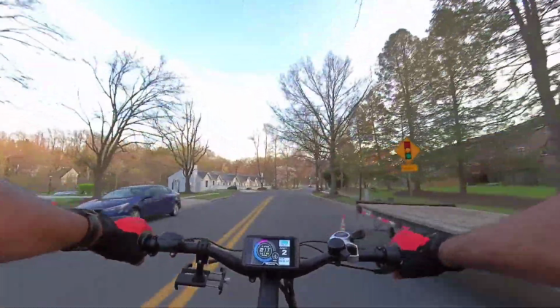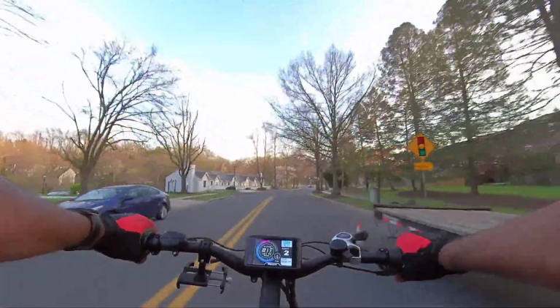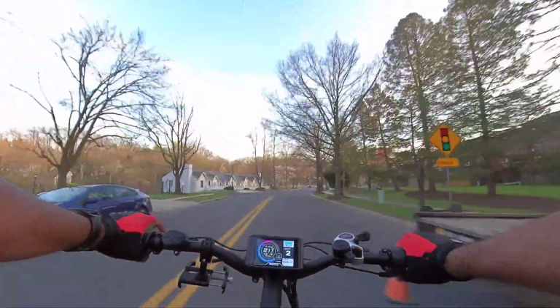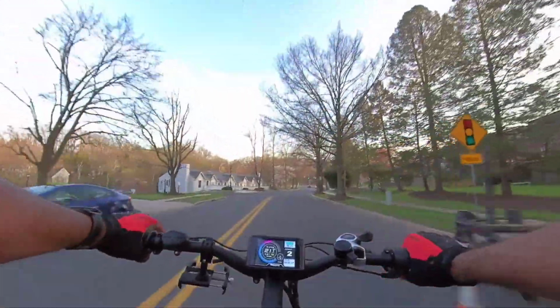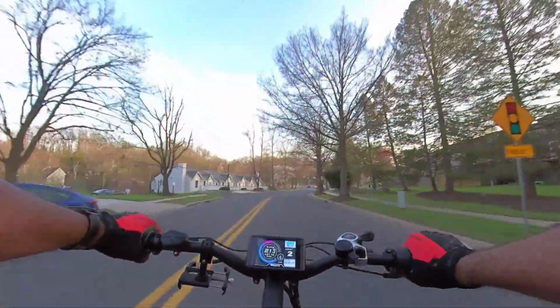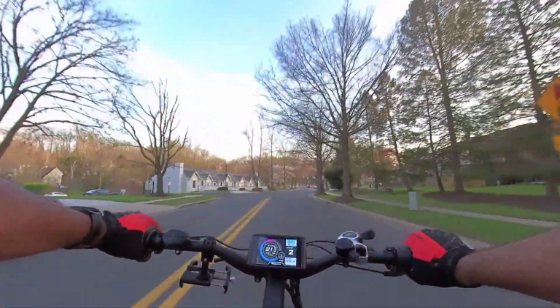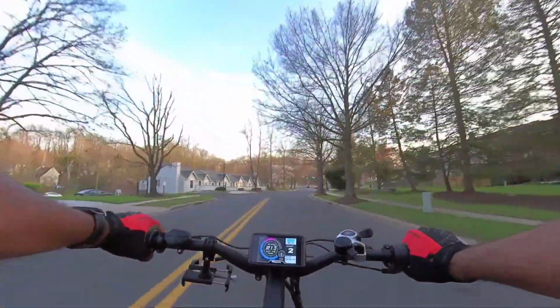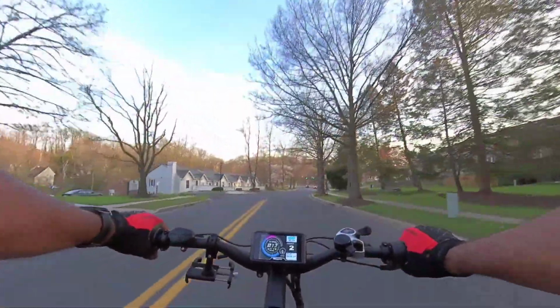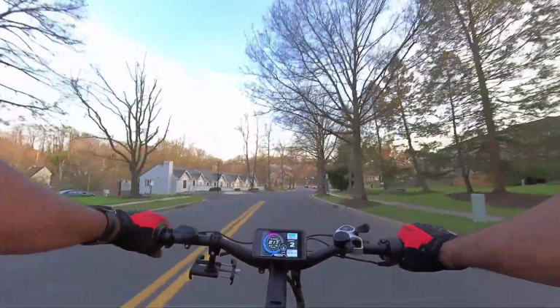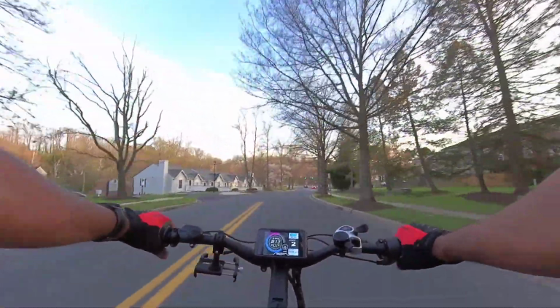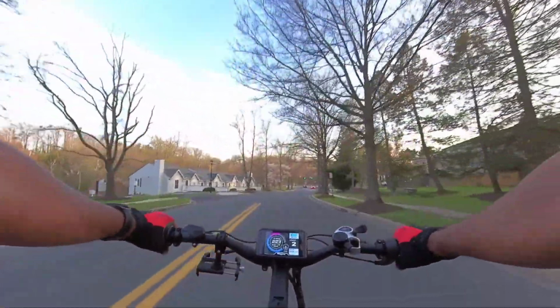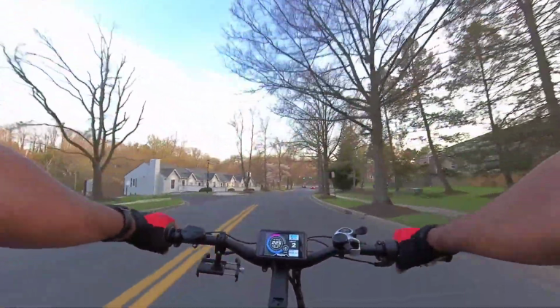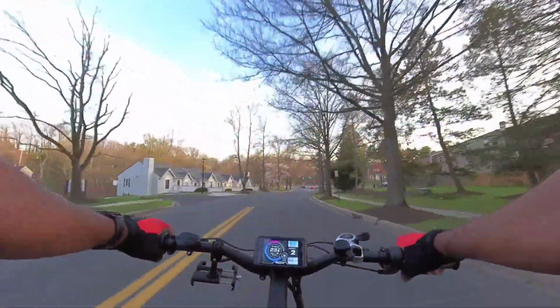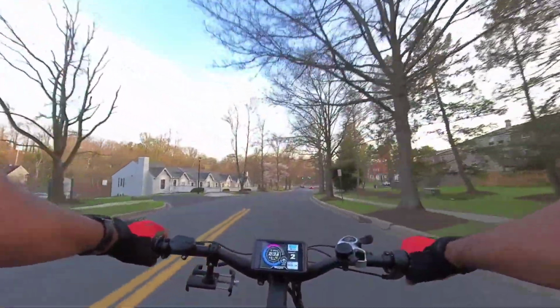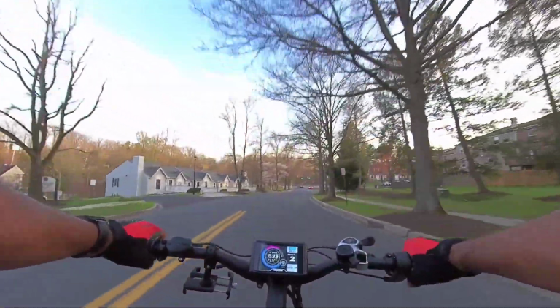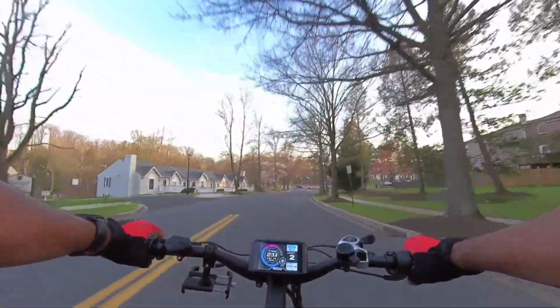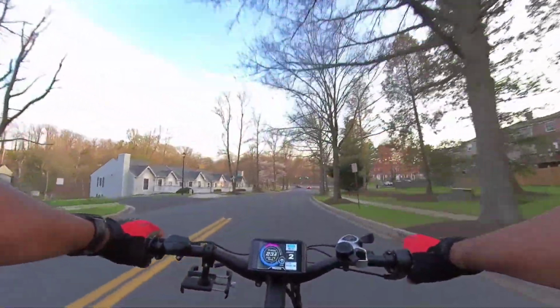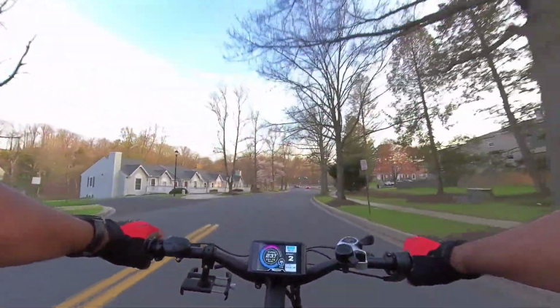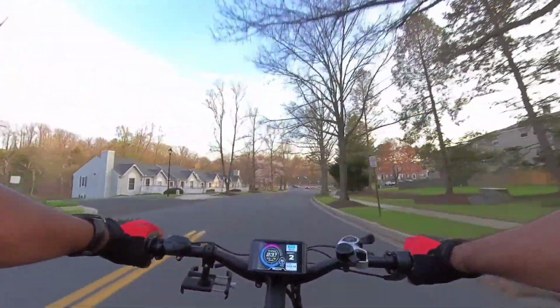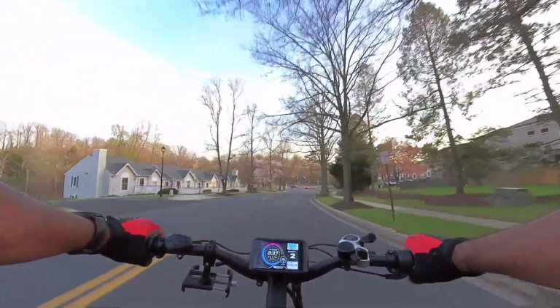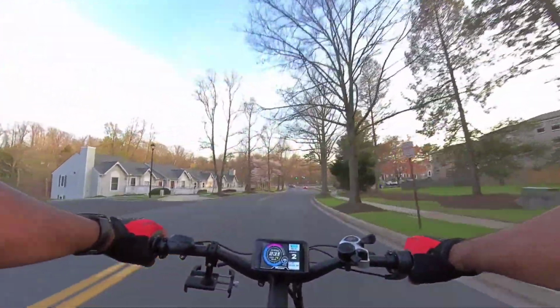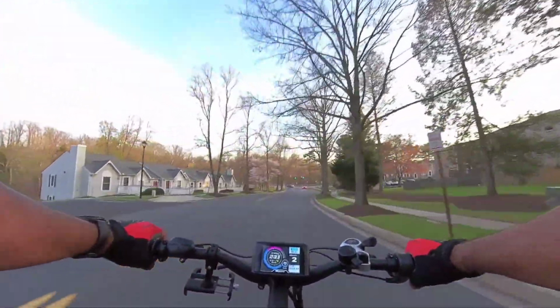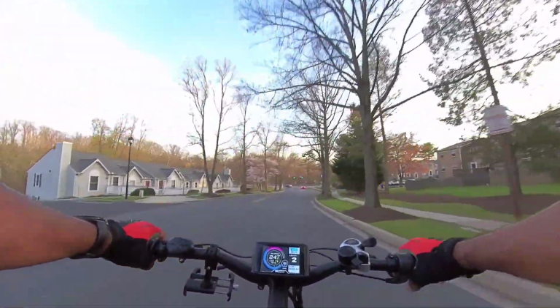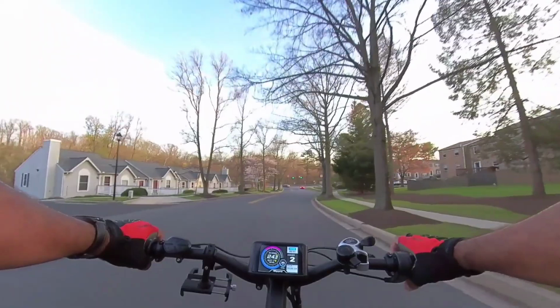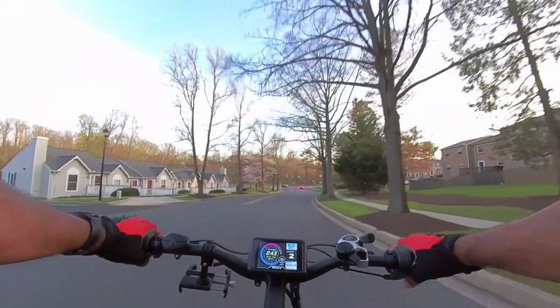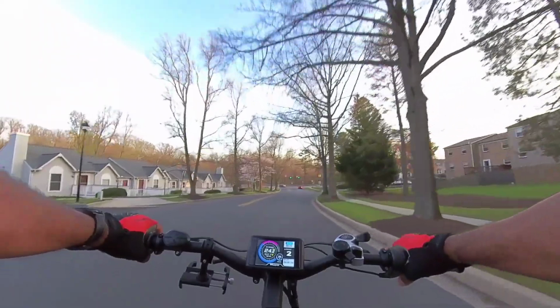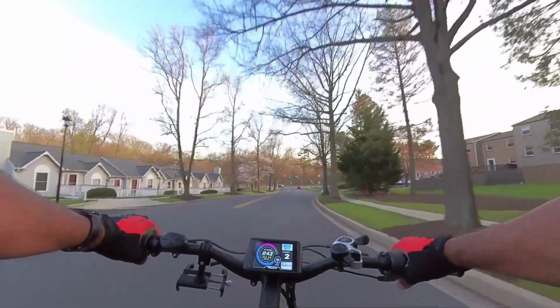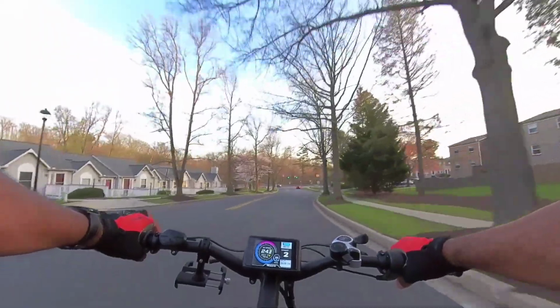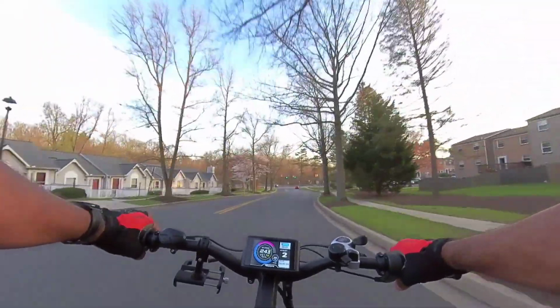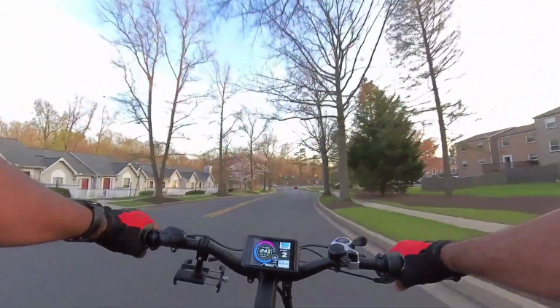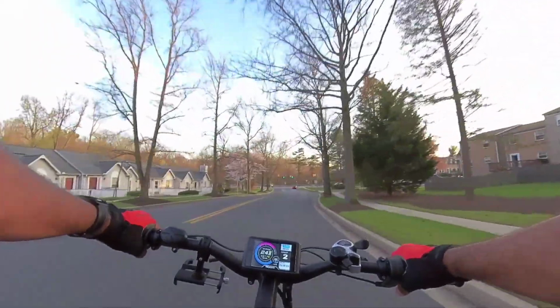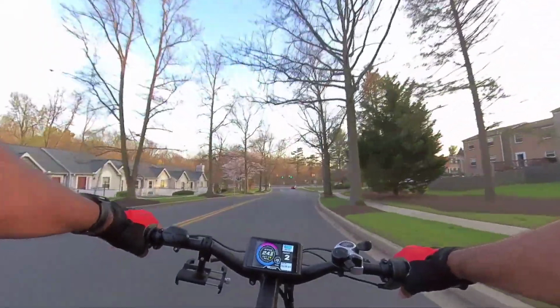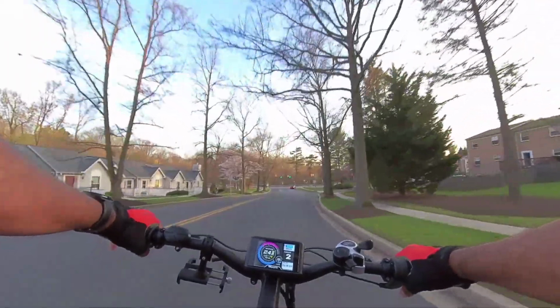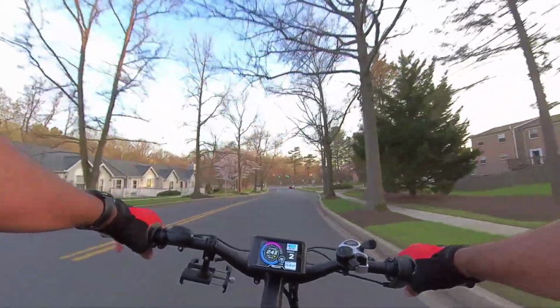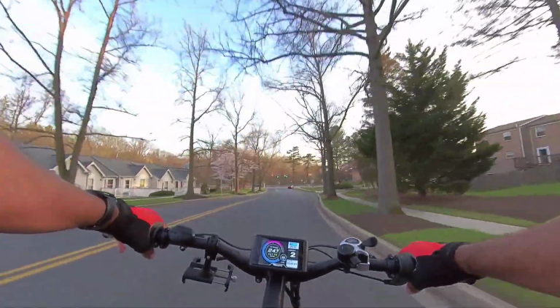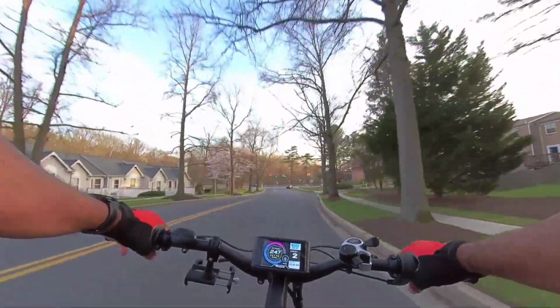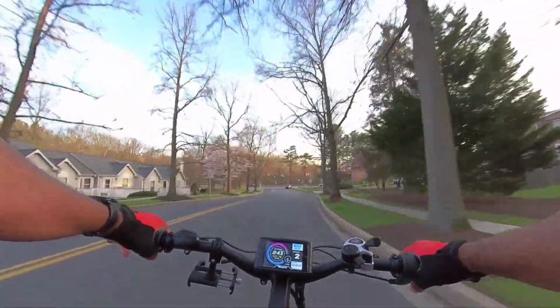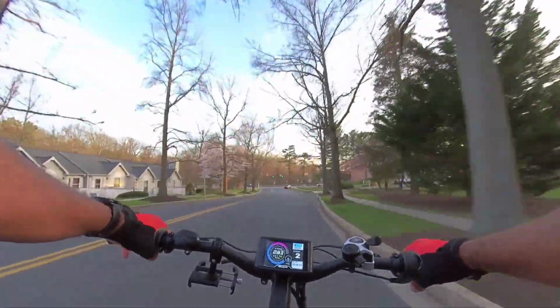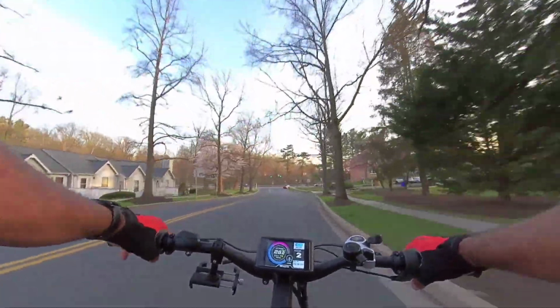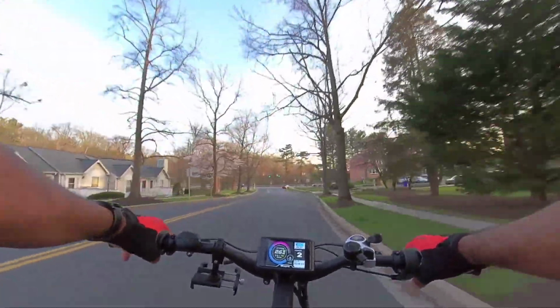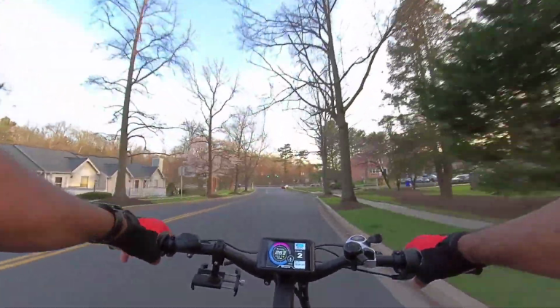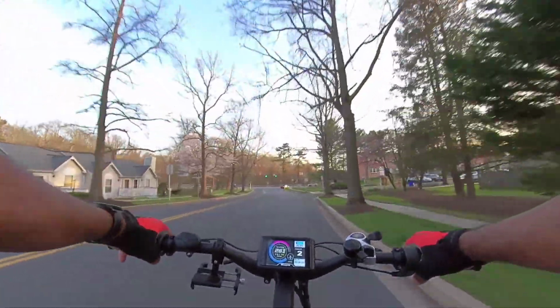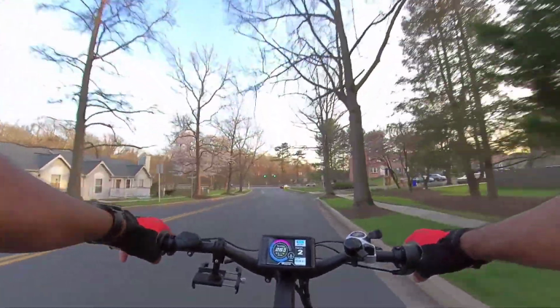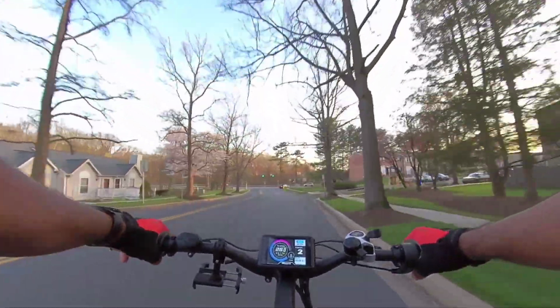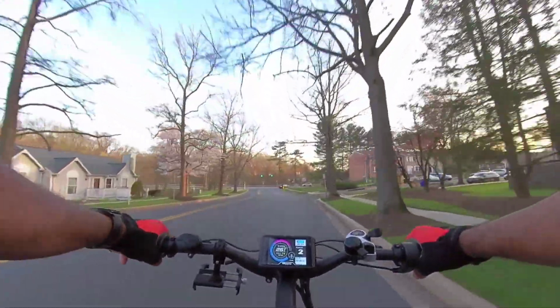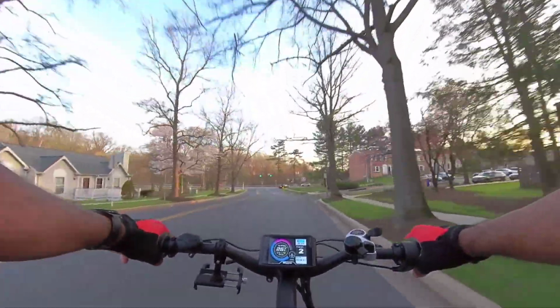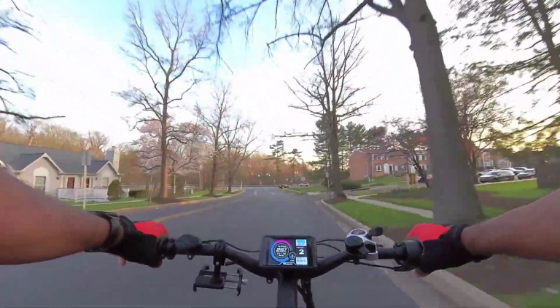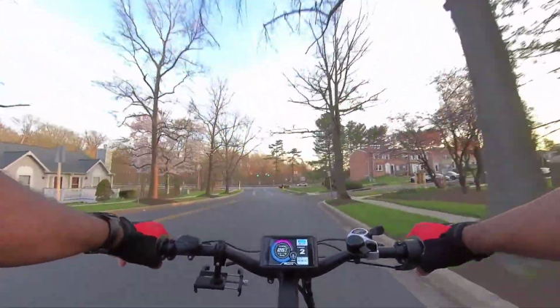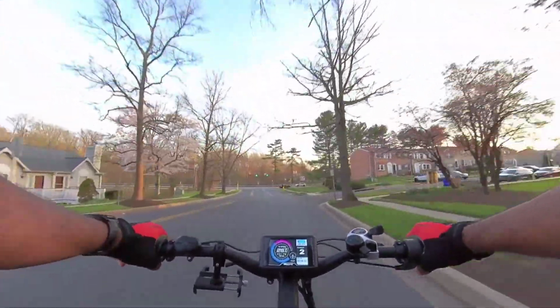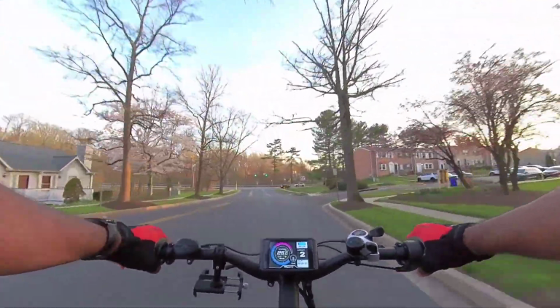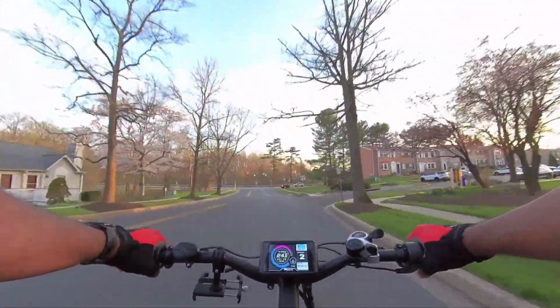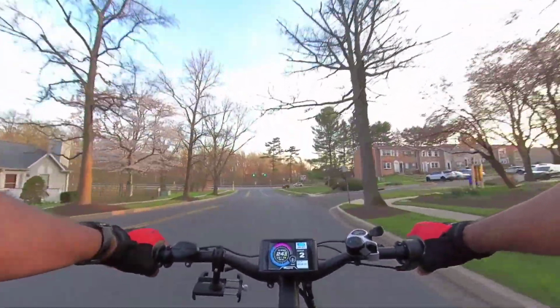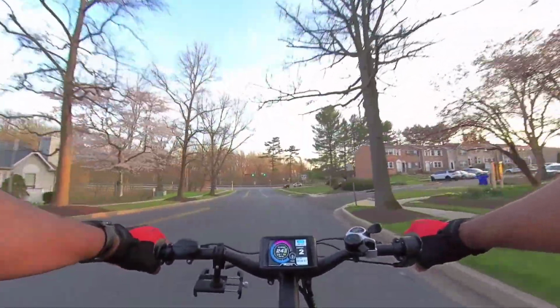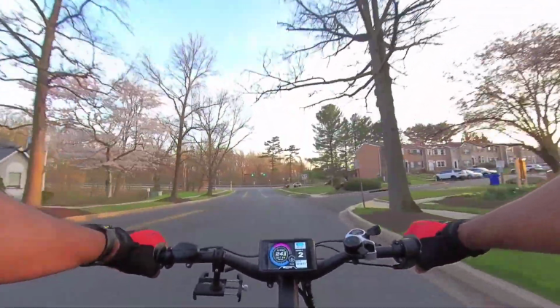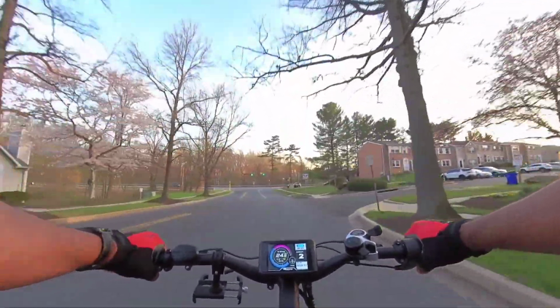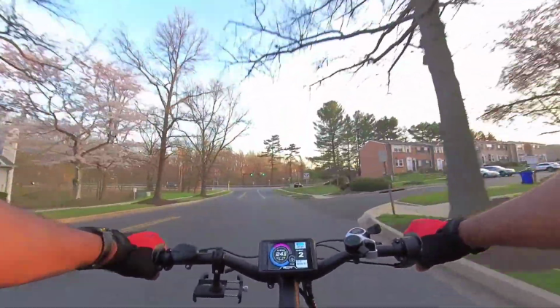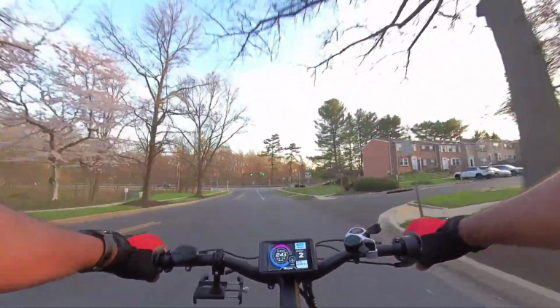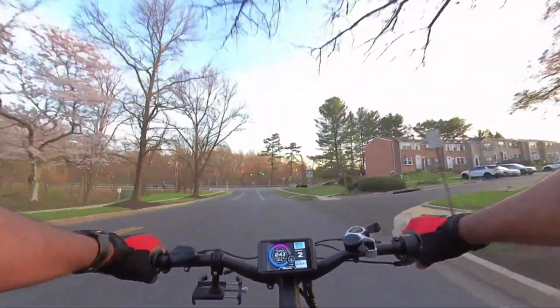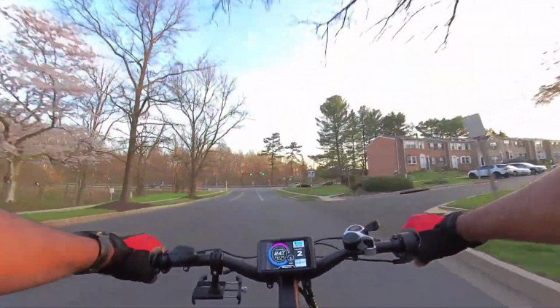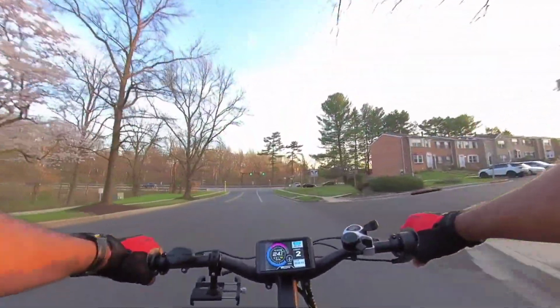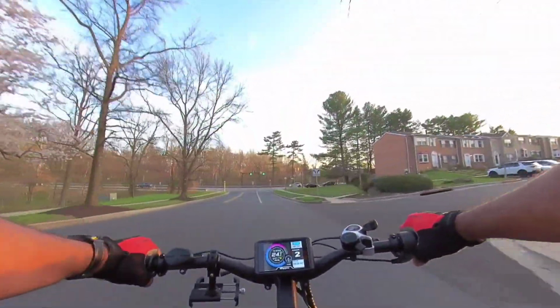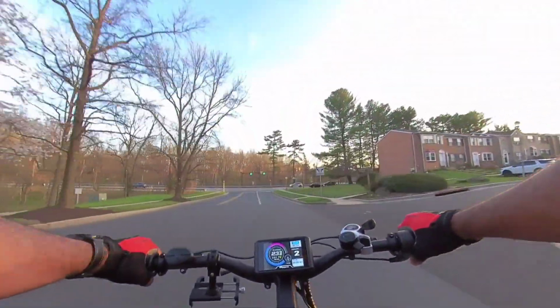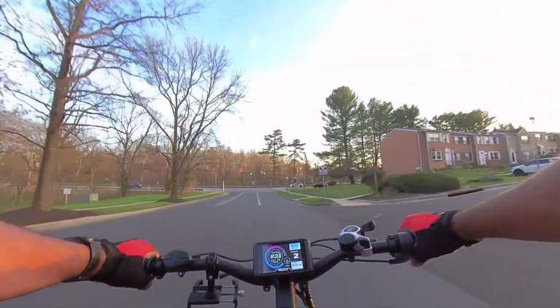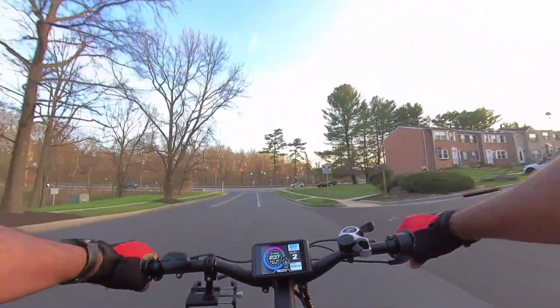Absolutely loving this setup, man. I mean, it's just so much torque, so much power, man. It's absolutely insane.